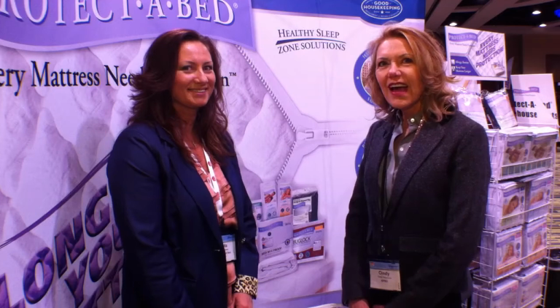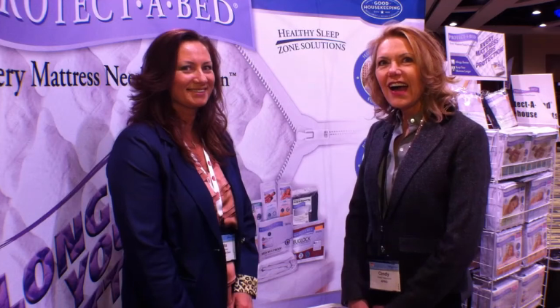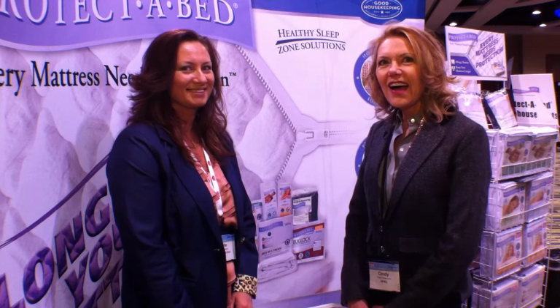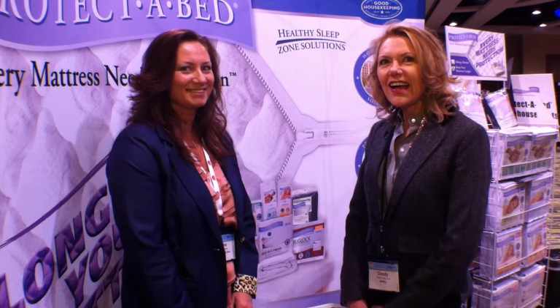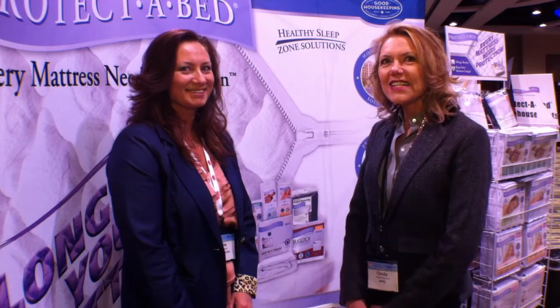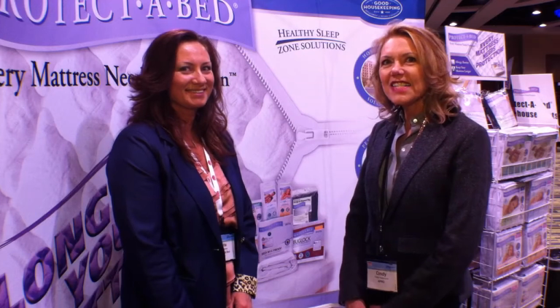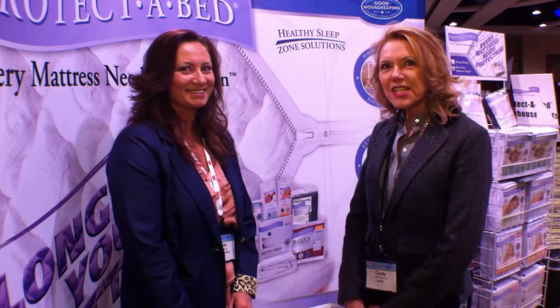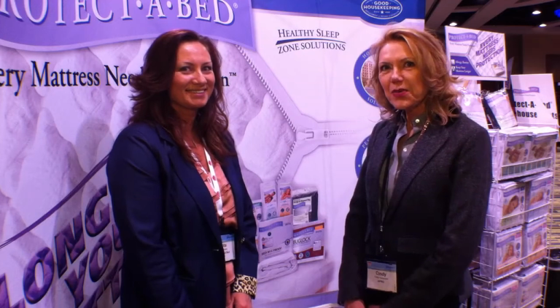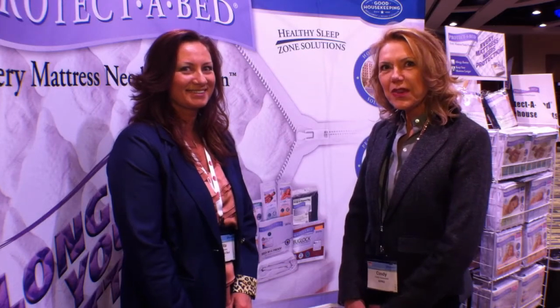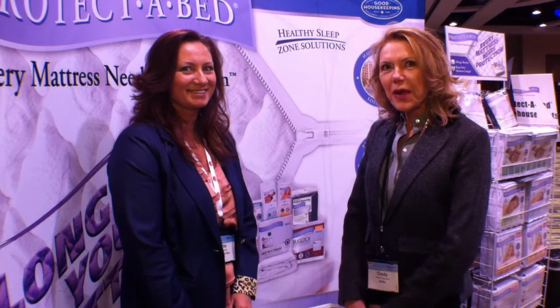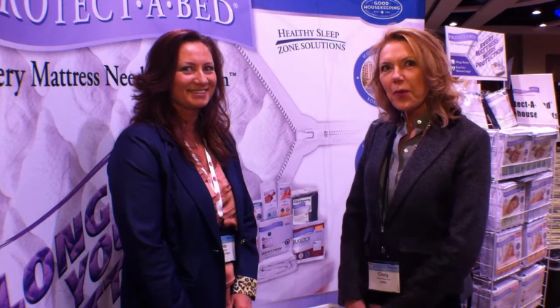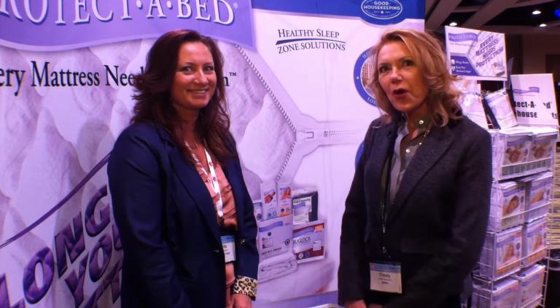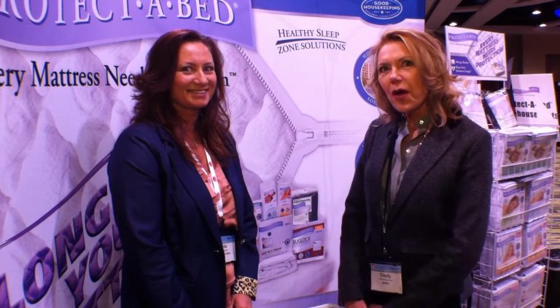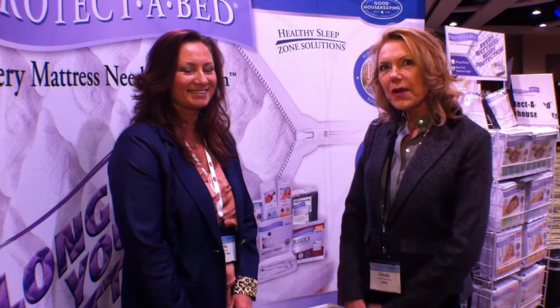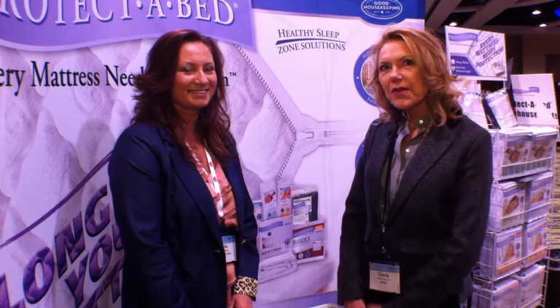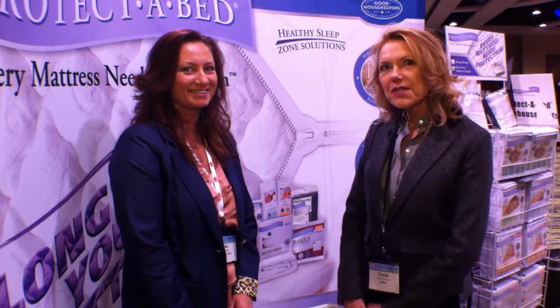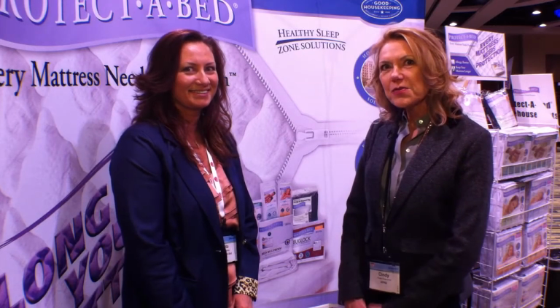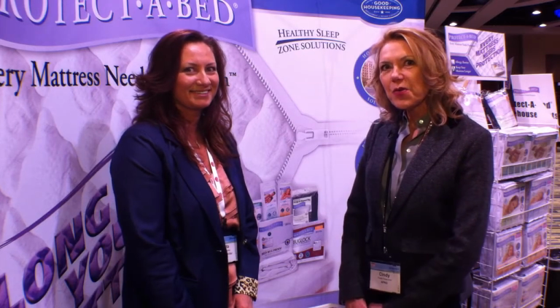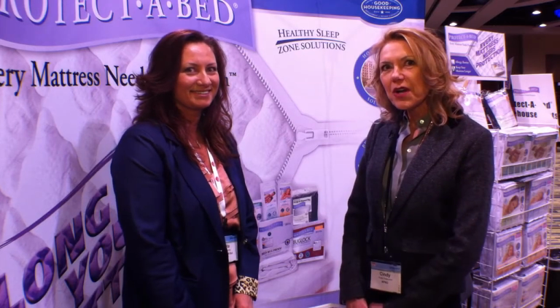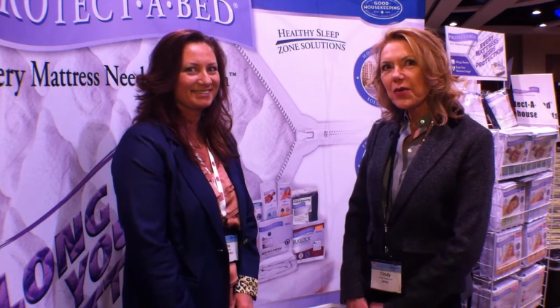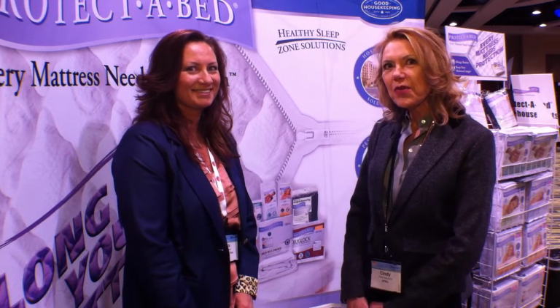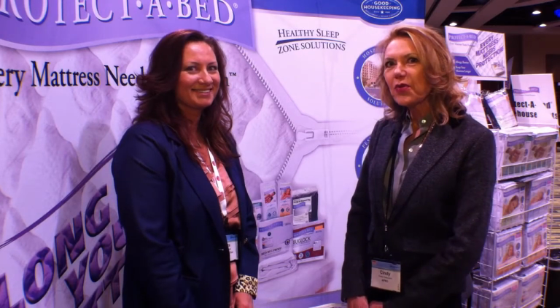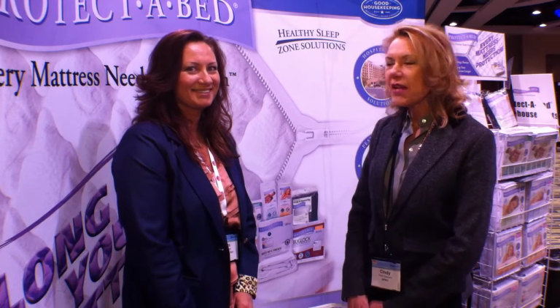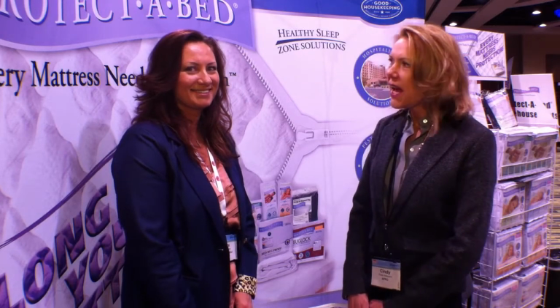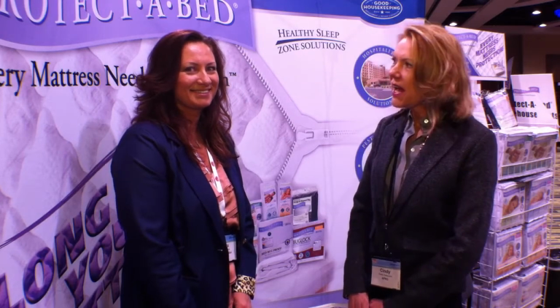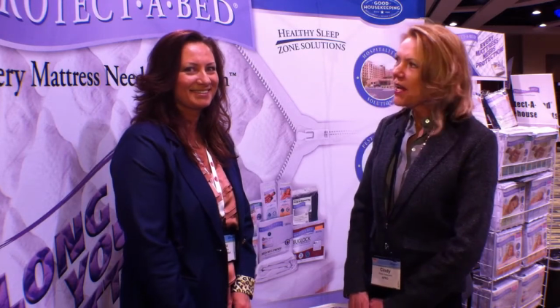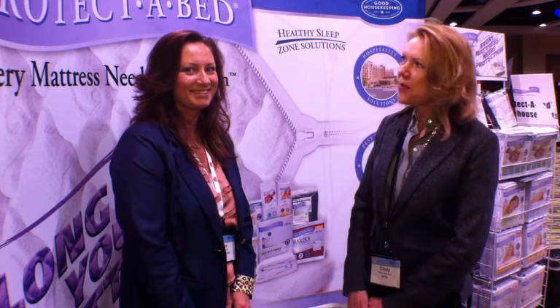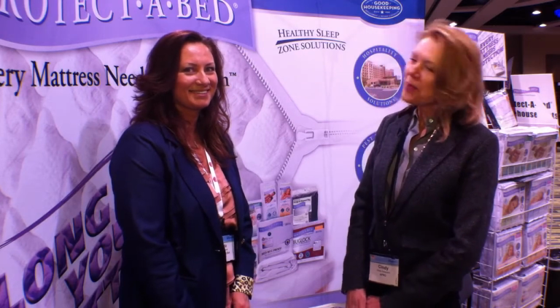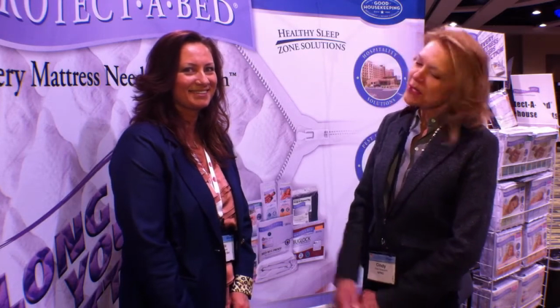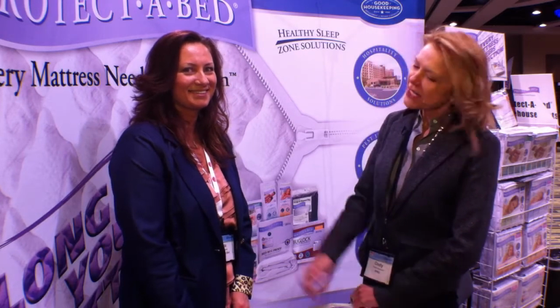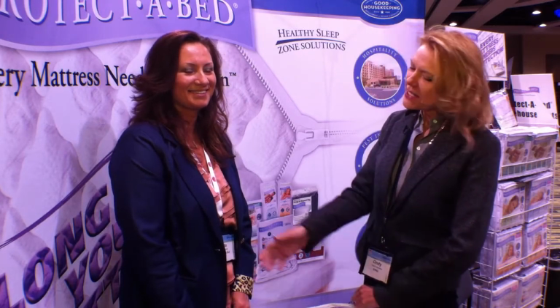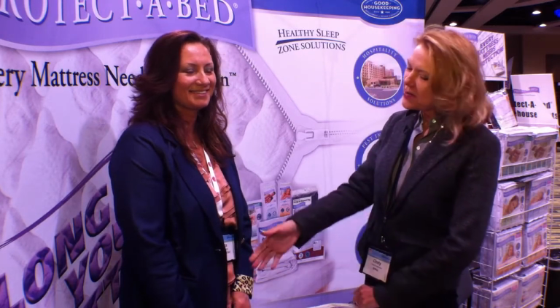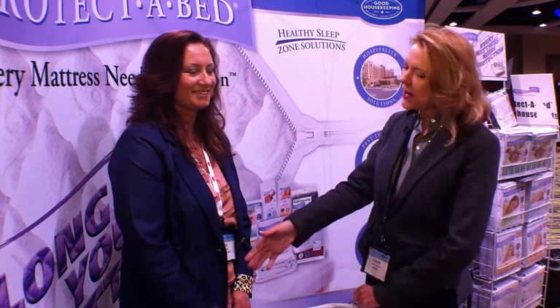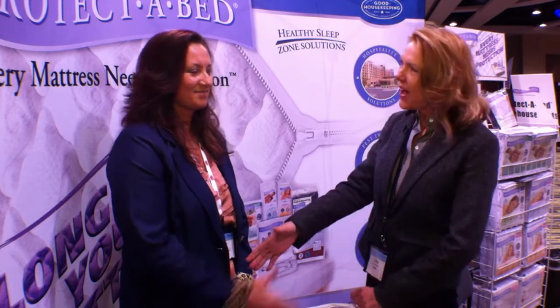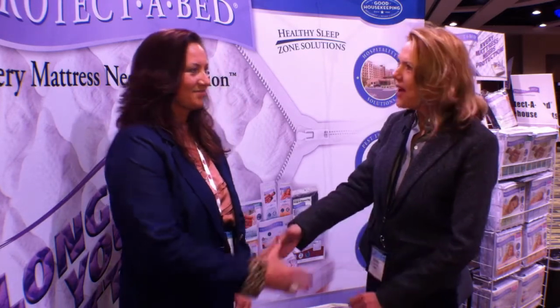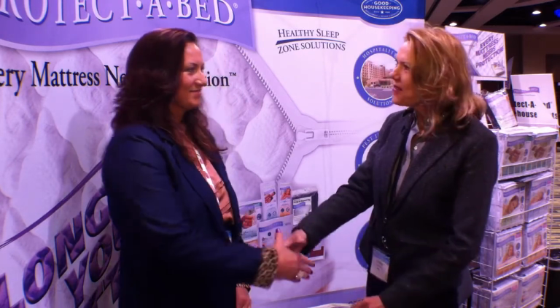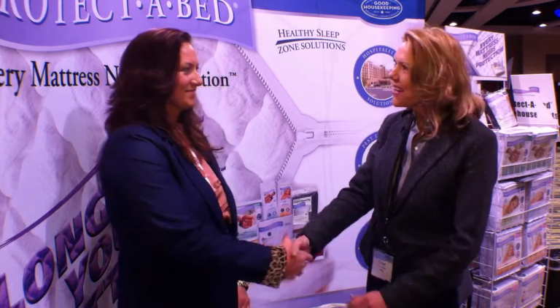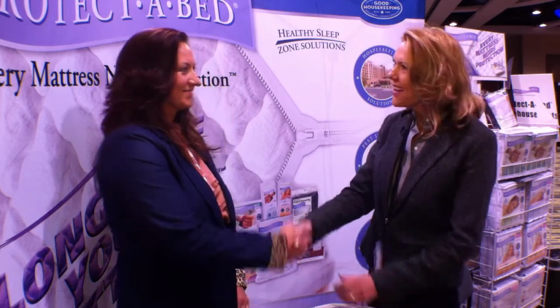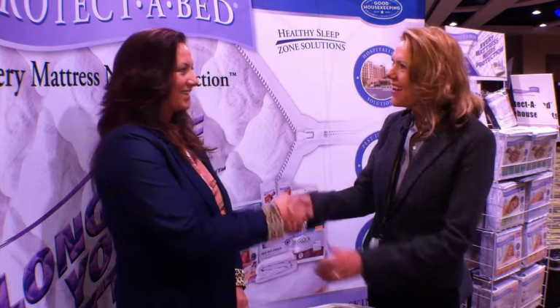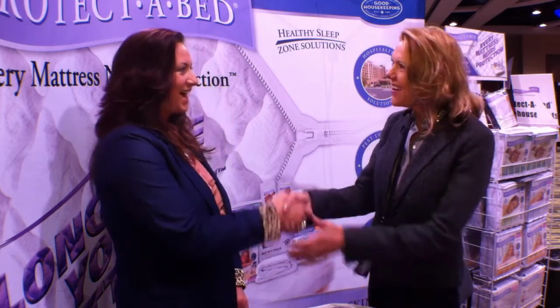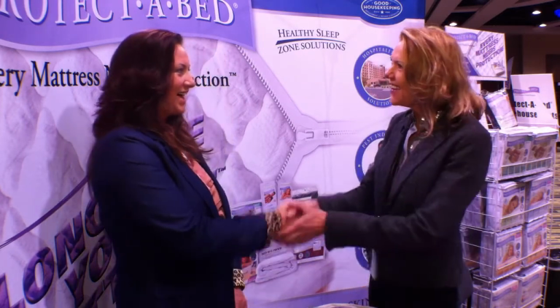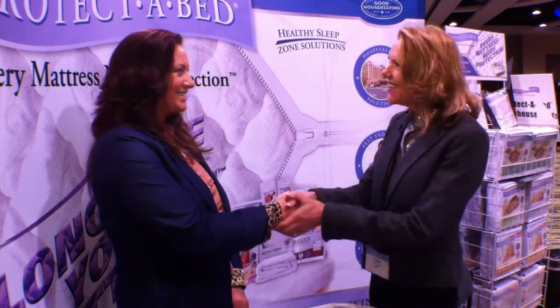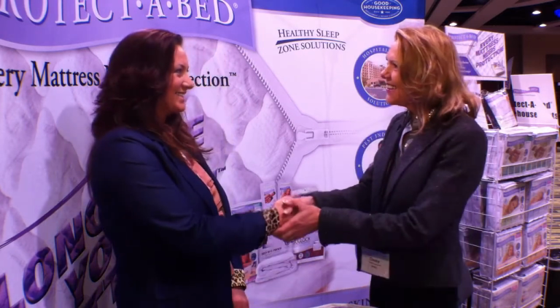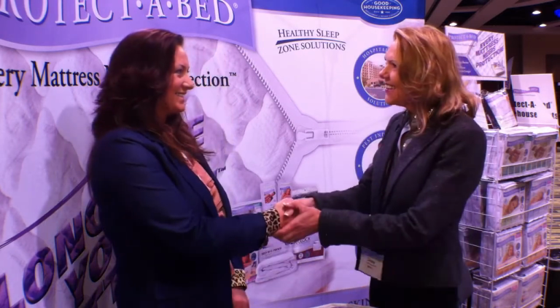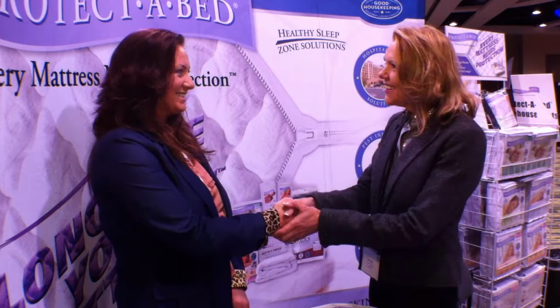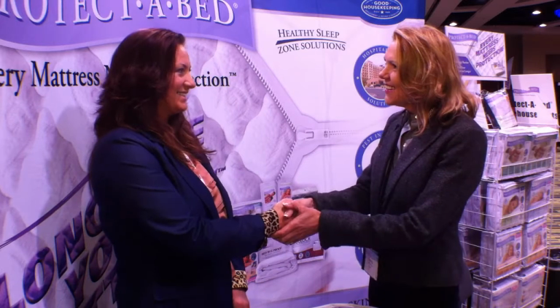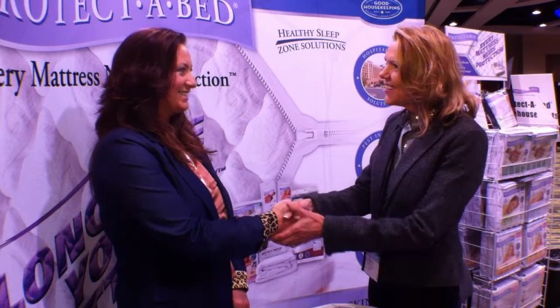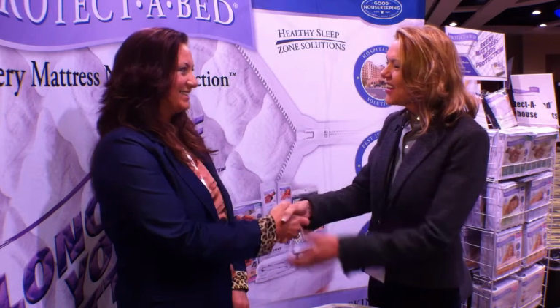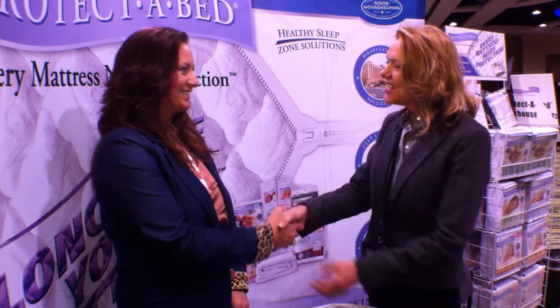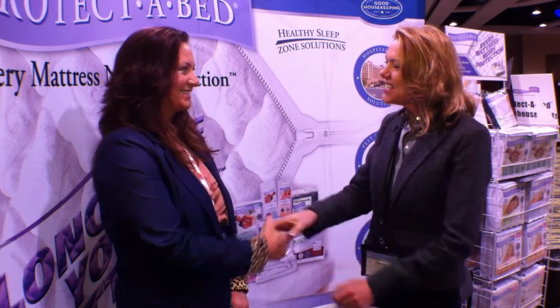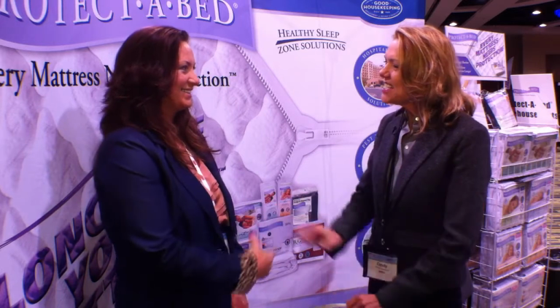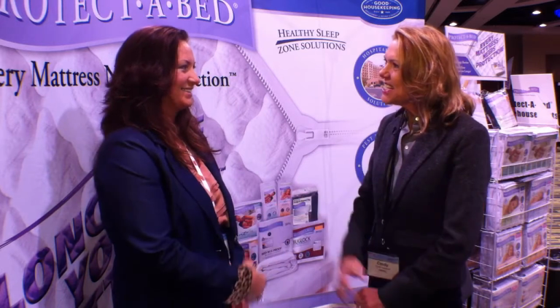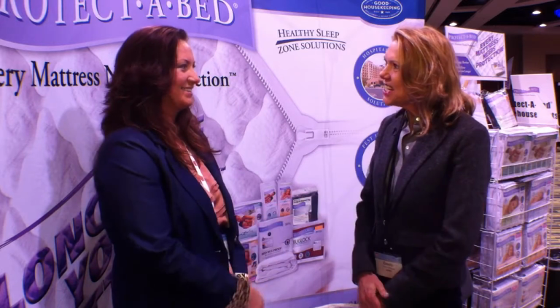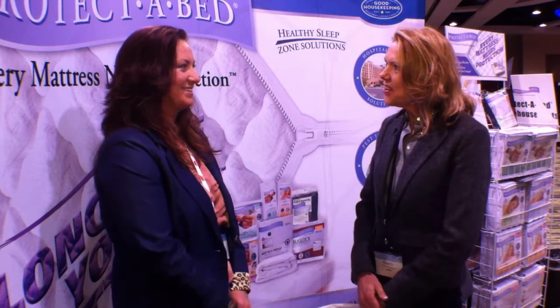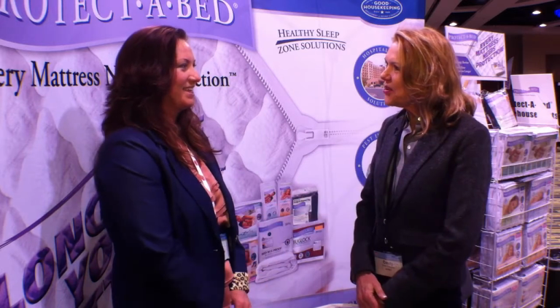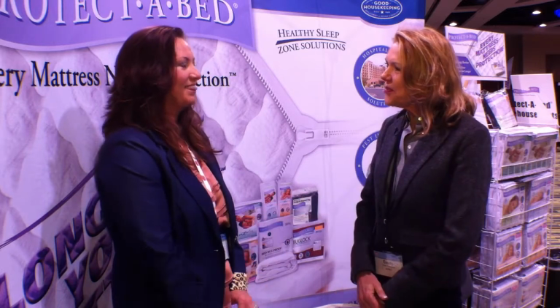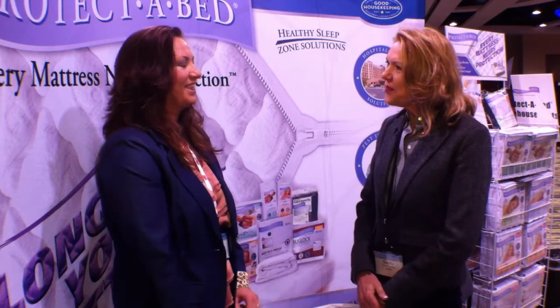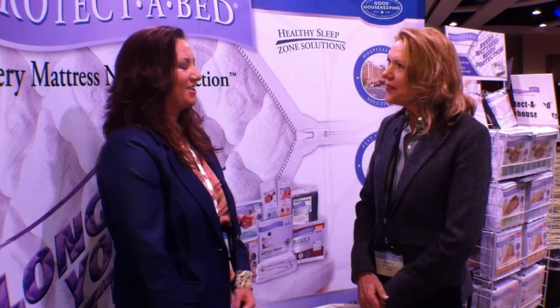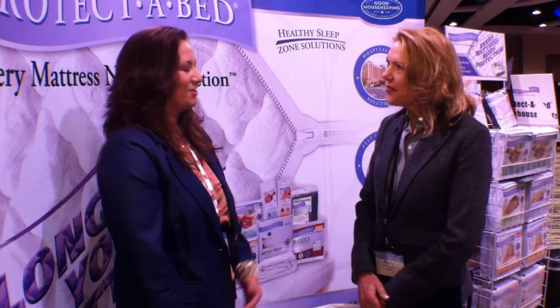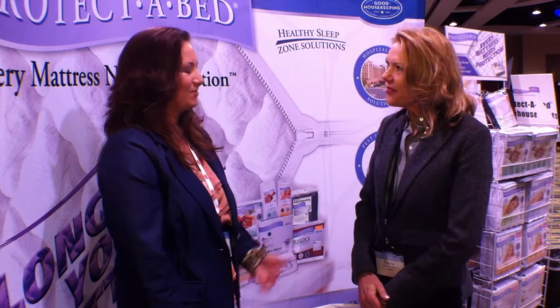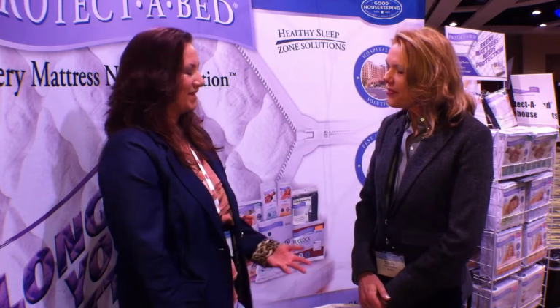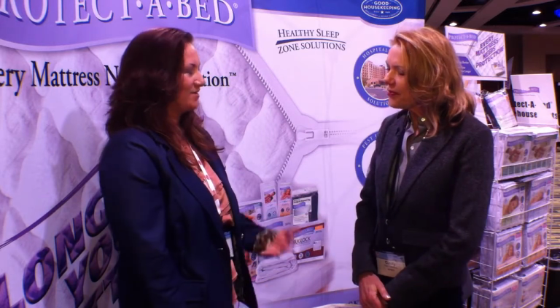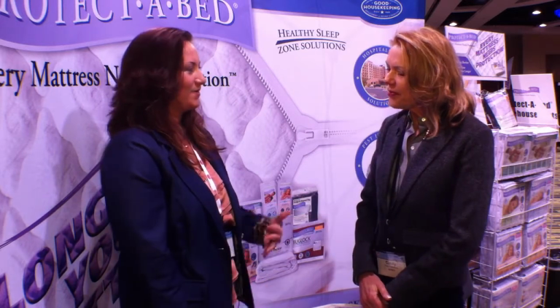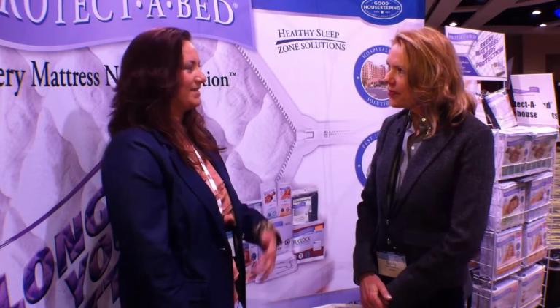Hi, Cindy with APRO. I'm here this morning with Rita Haney with Protect-a-Bed. Hi, Rita. Hi, Cindy. Great to see you. Thank you. Likewise.